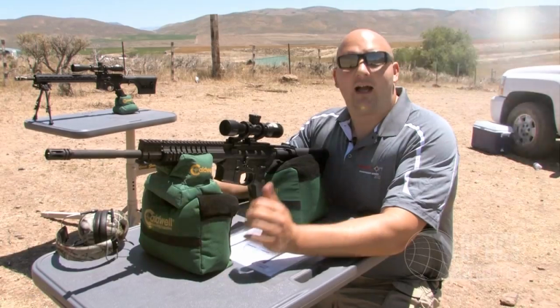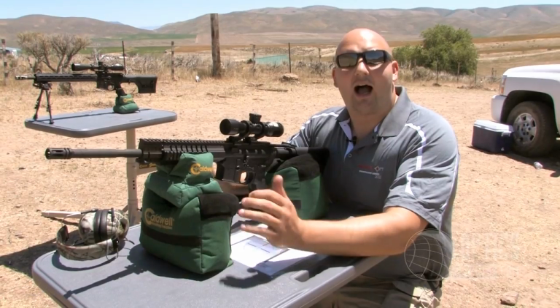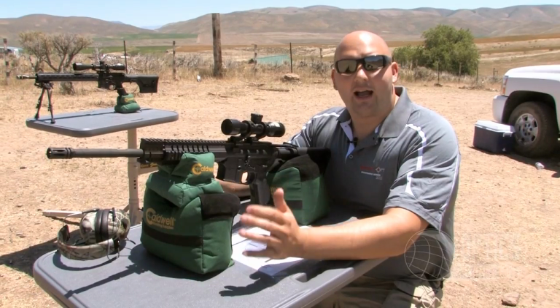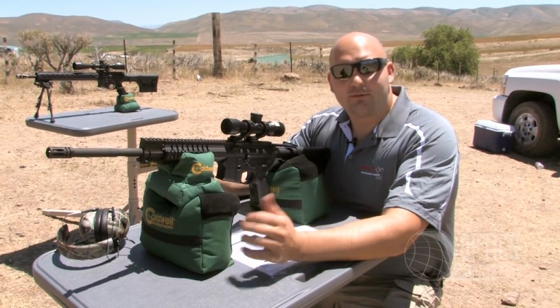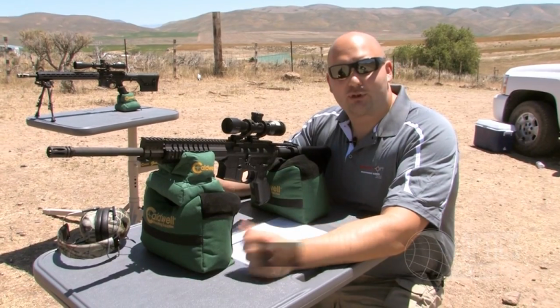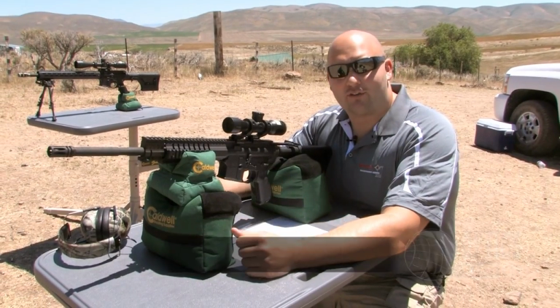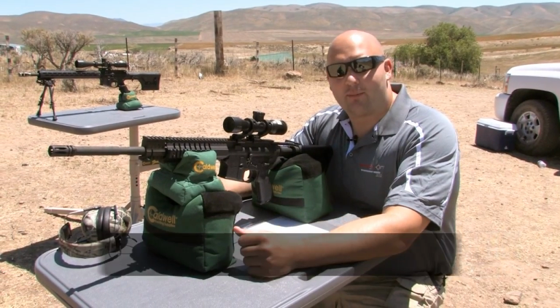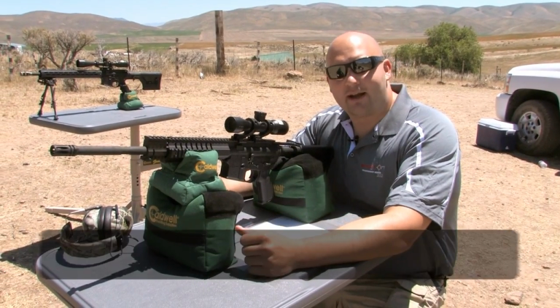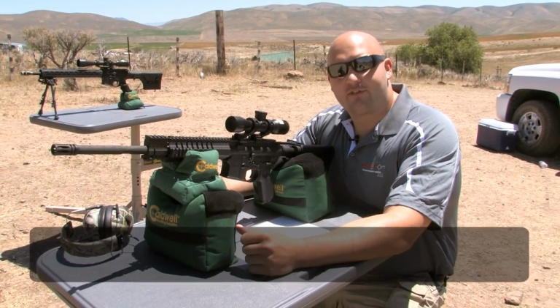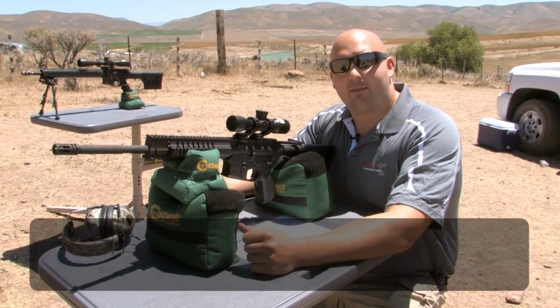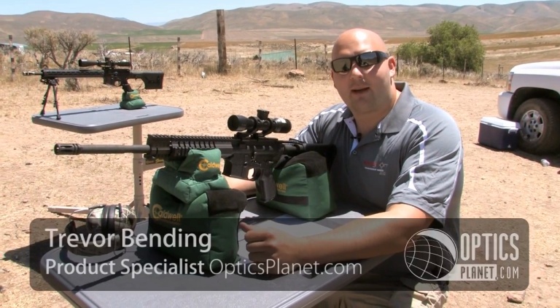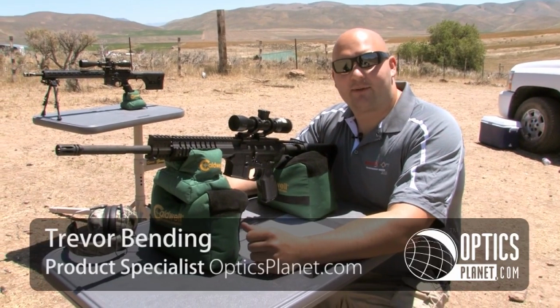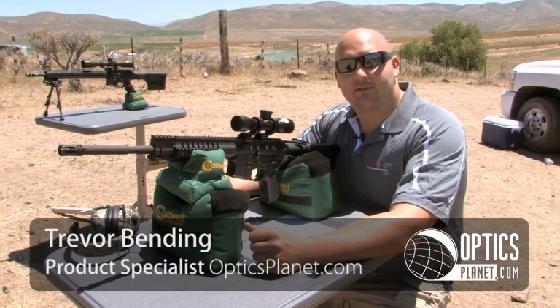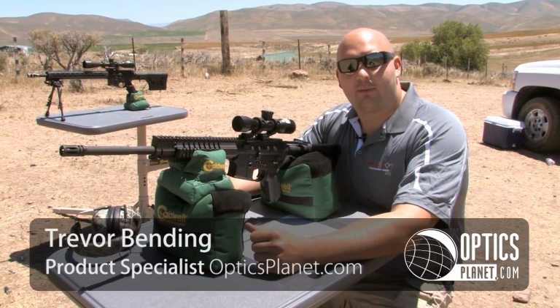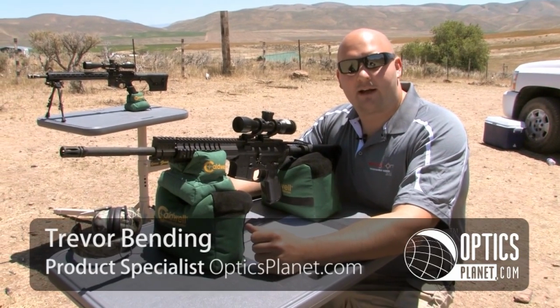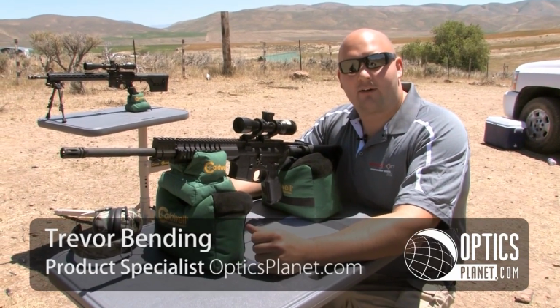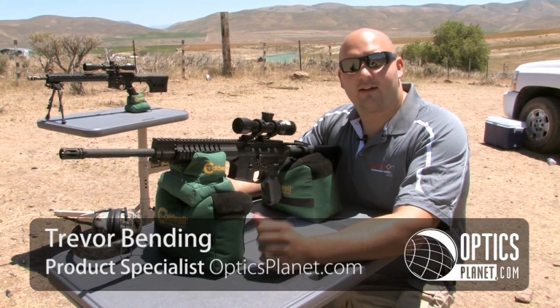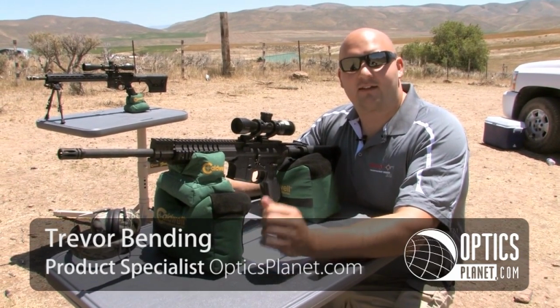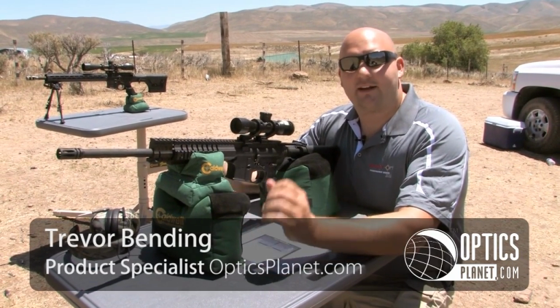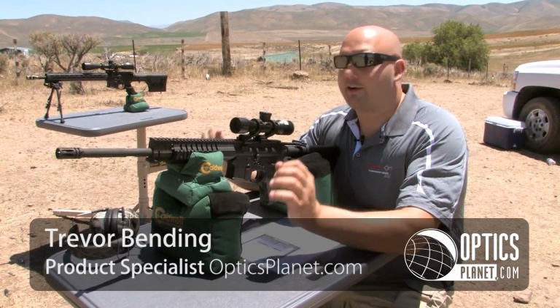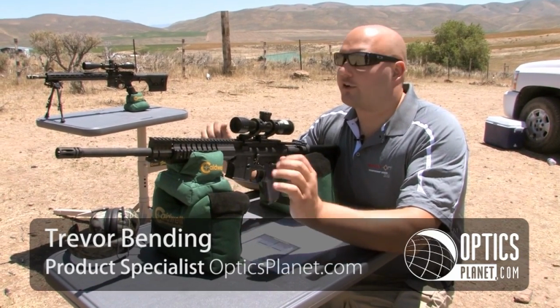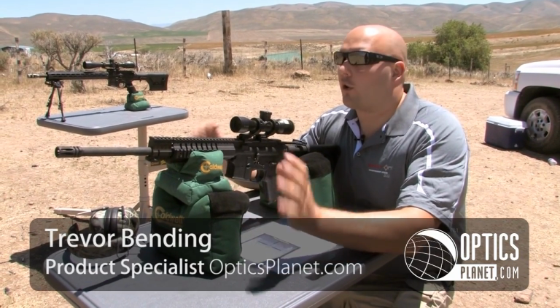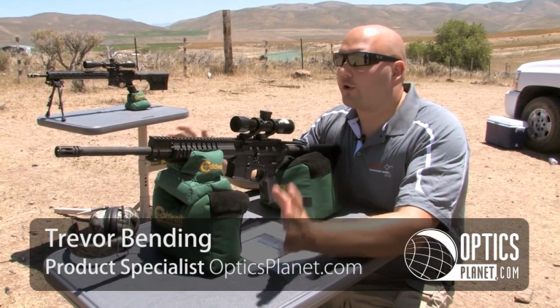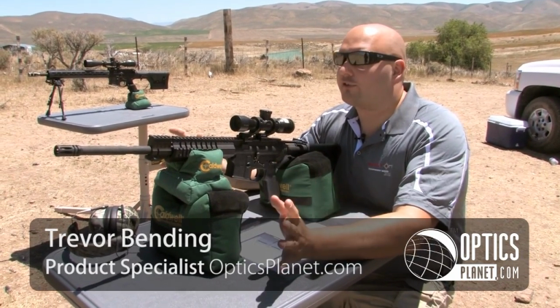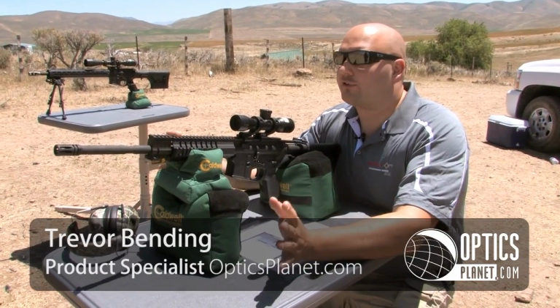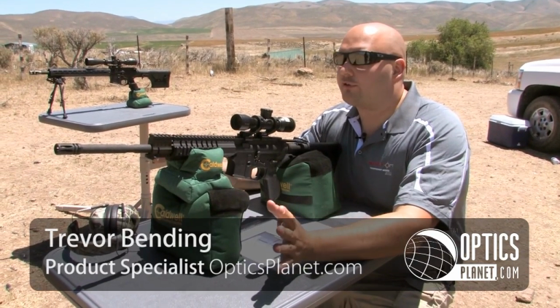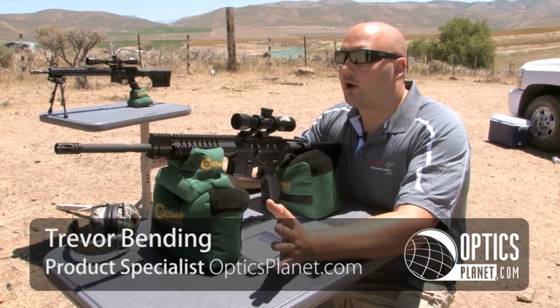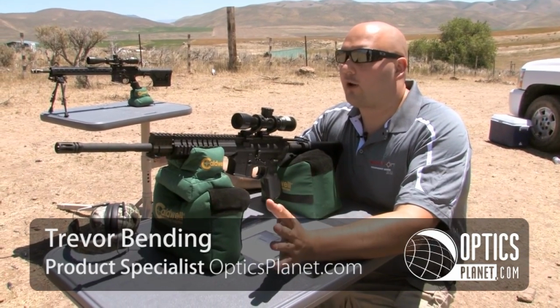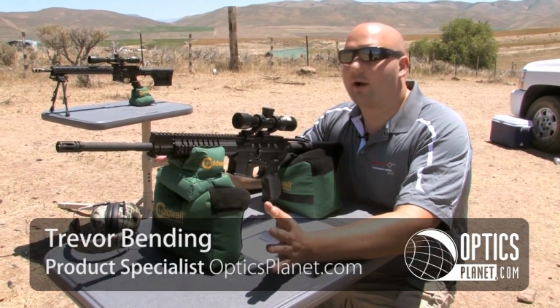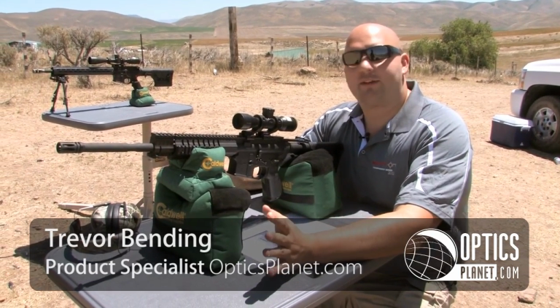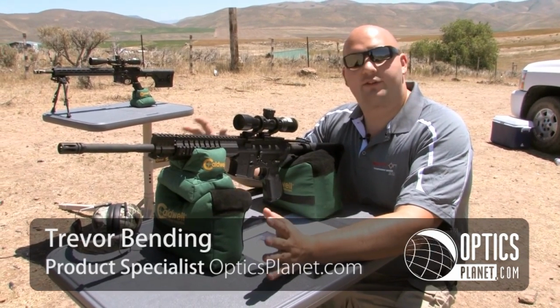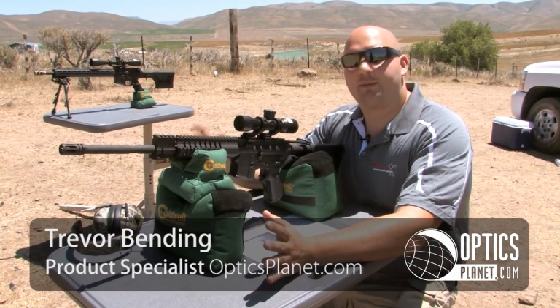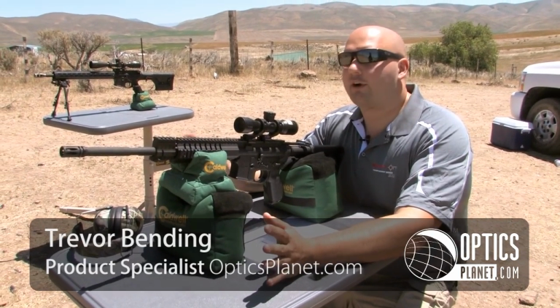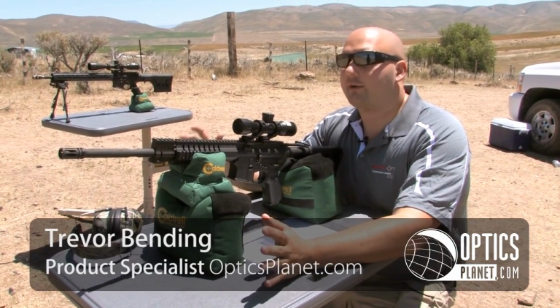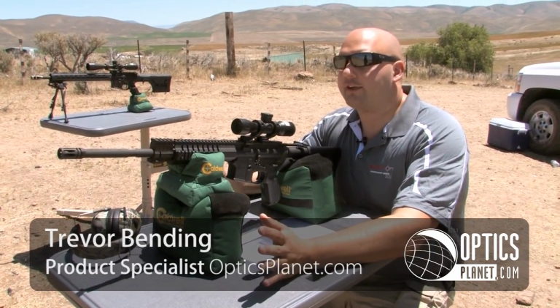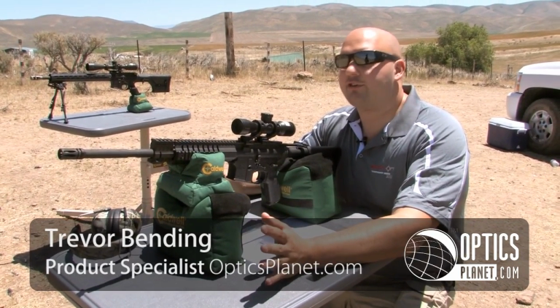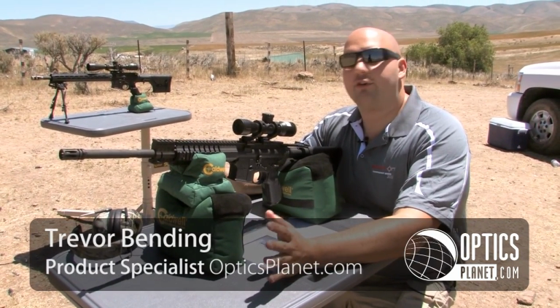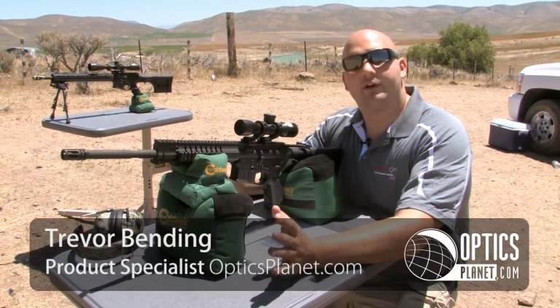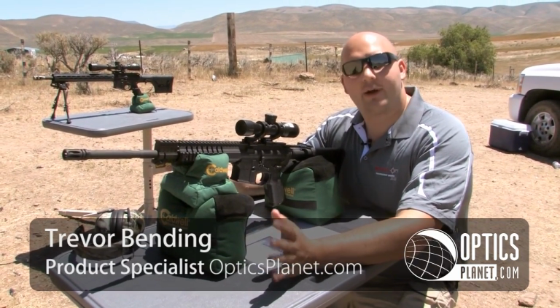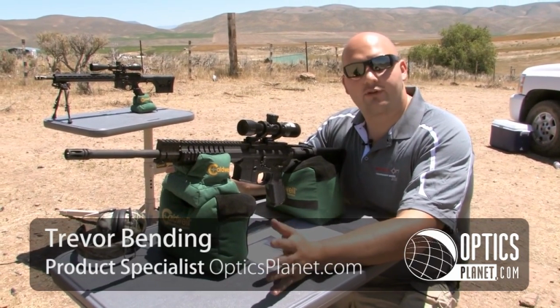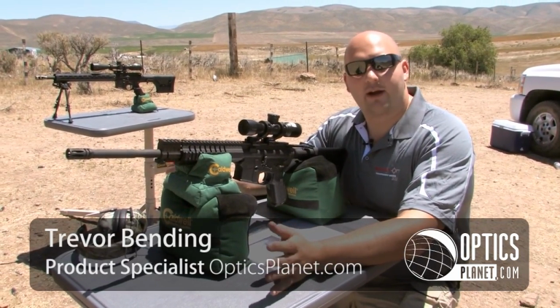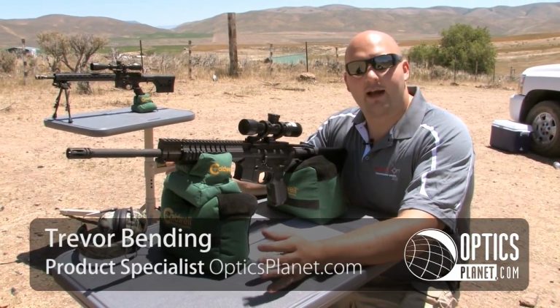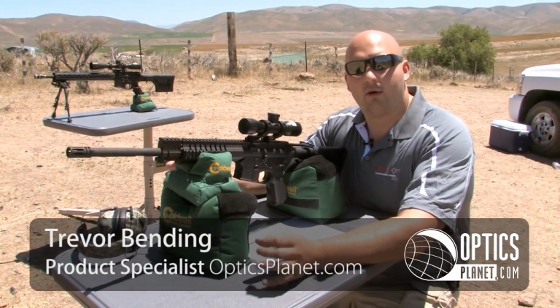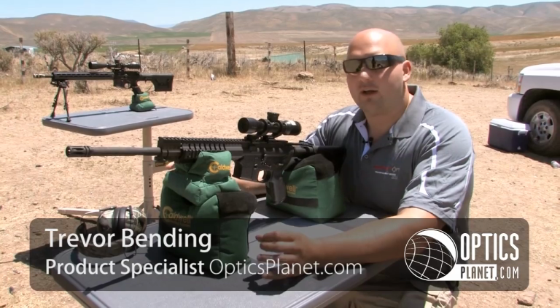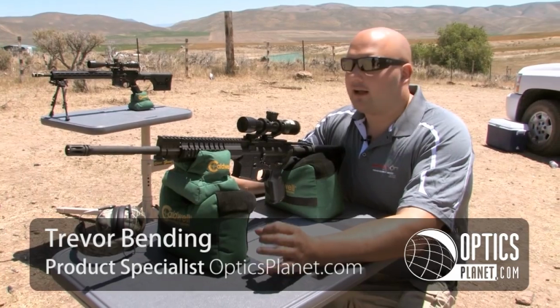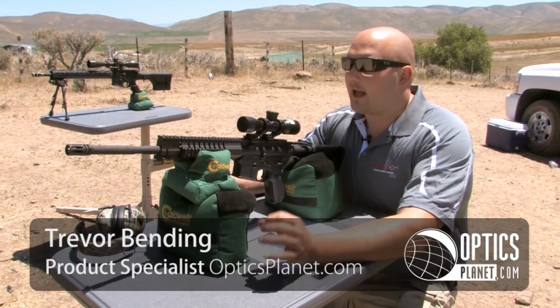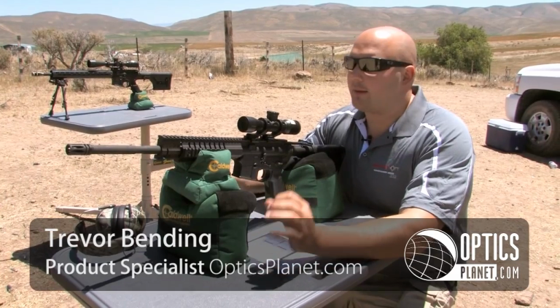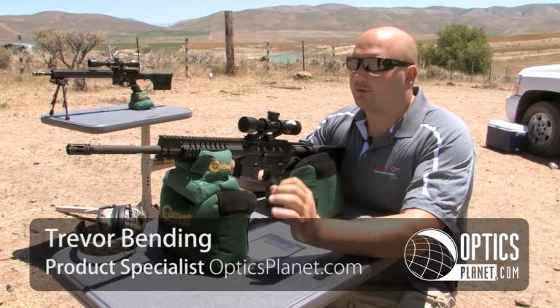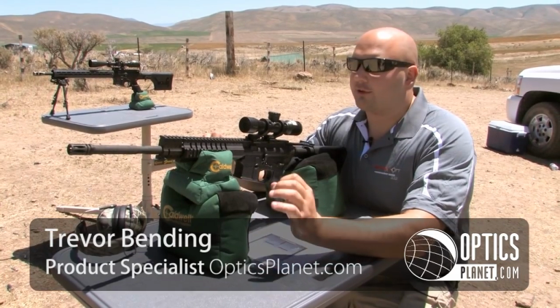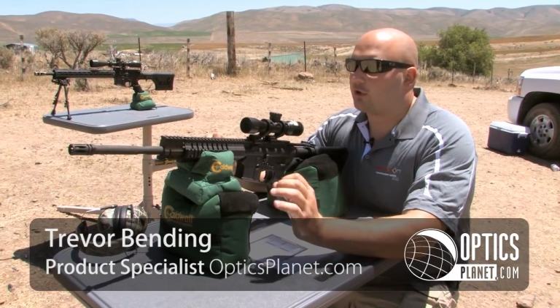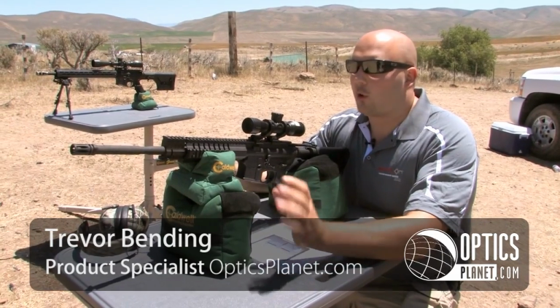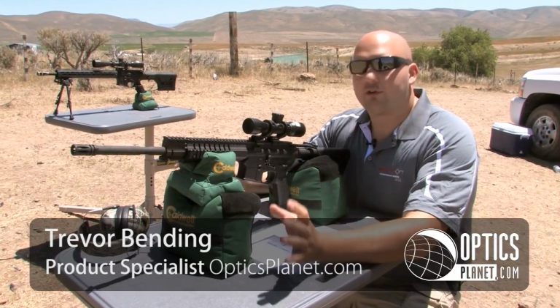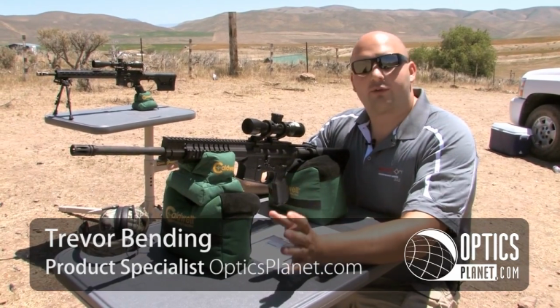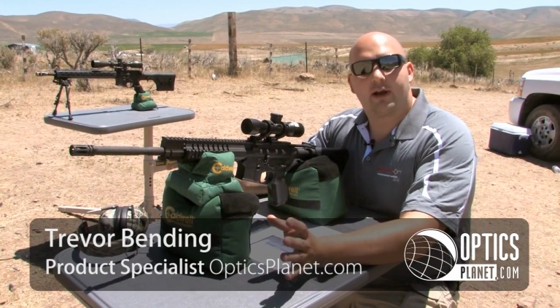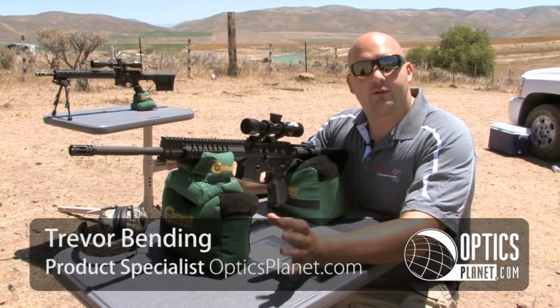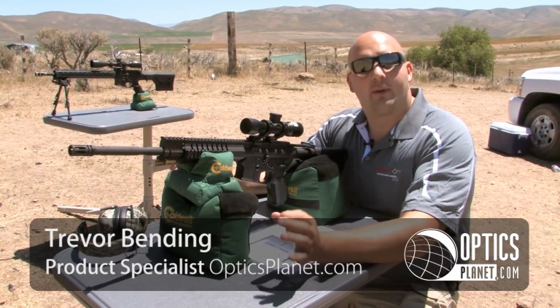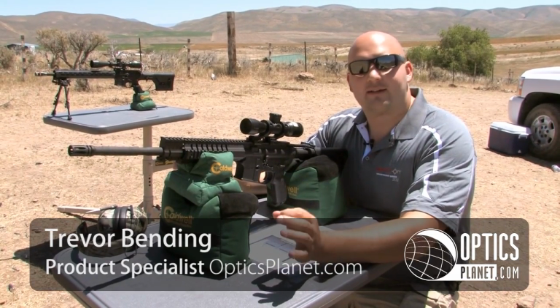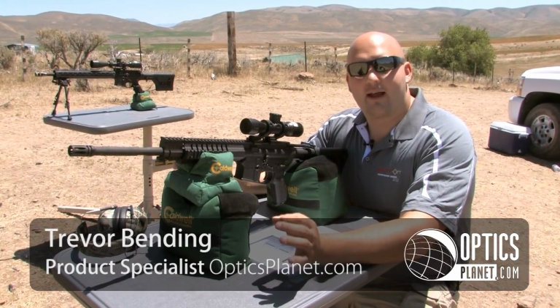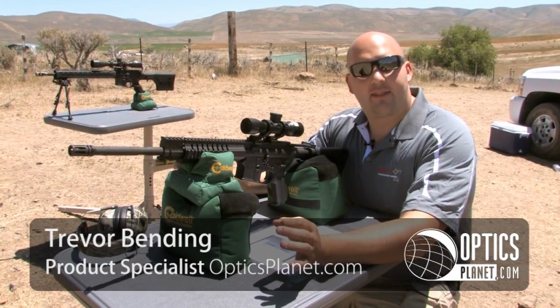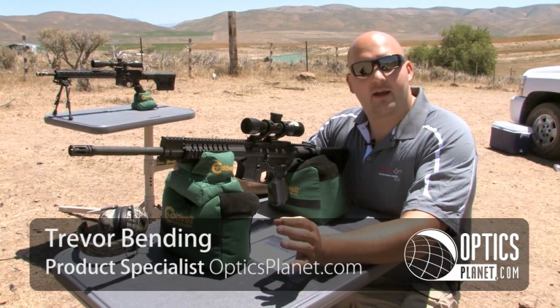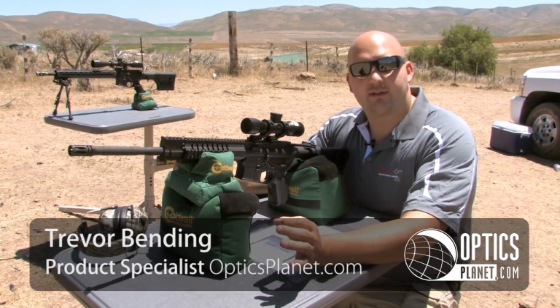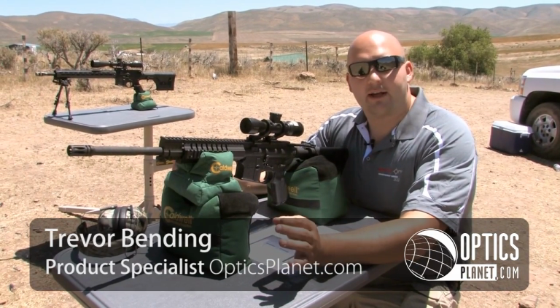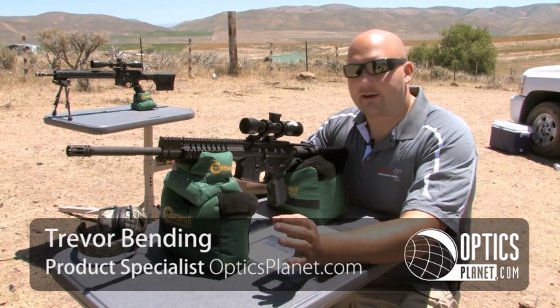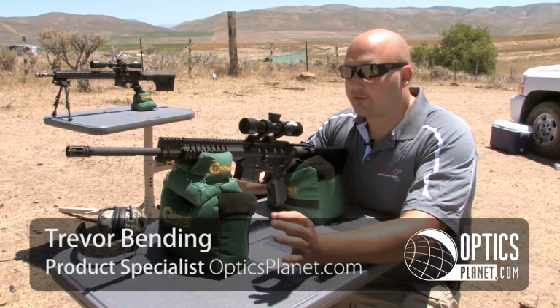Hi, I'm Trevor Bendy from Optics Planner, outside here in gorgeous Utah. We're at the Spirit Ridge Shooting Range right now — absolutely gorgeous range with about 10,000 acres.